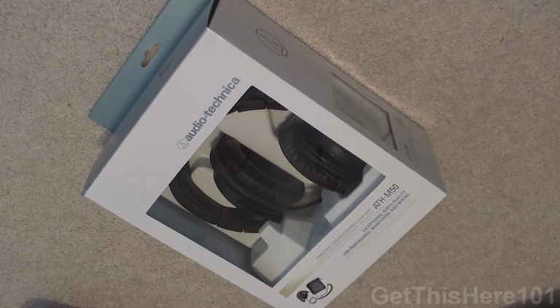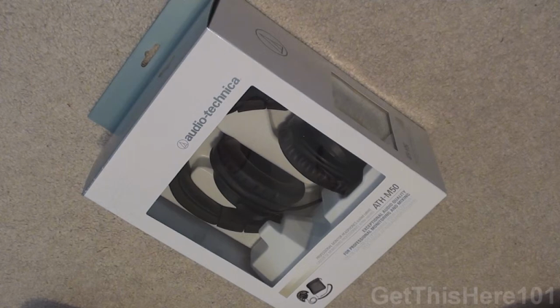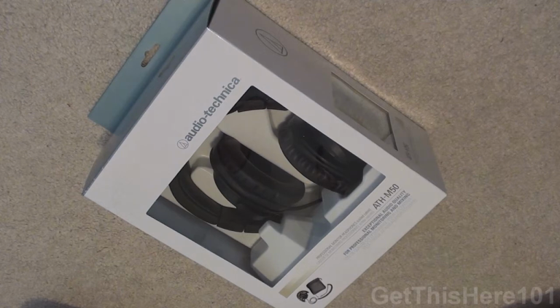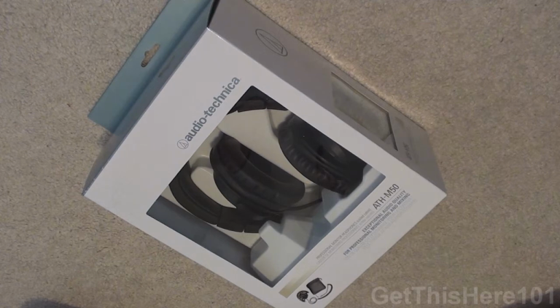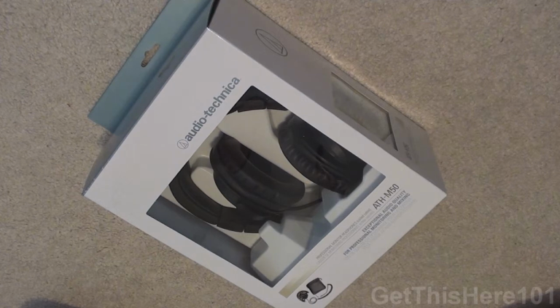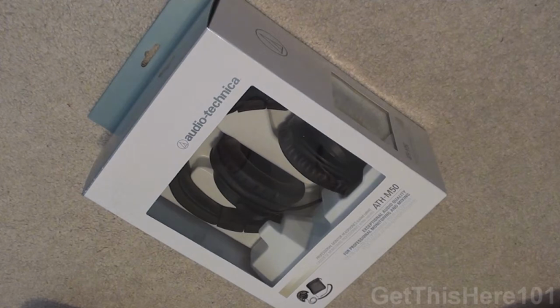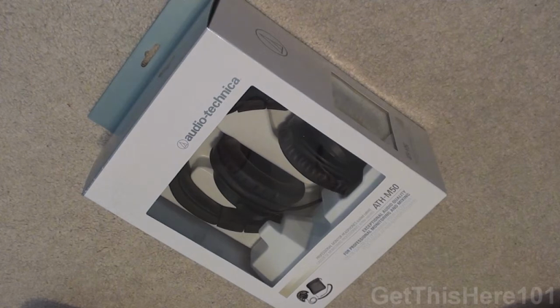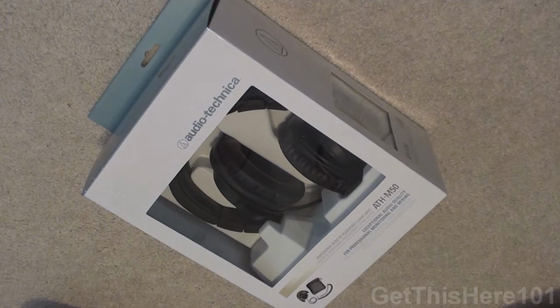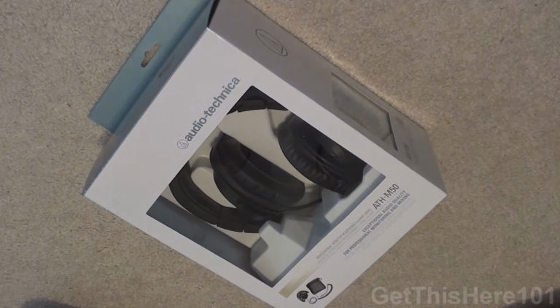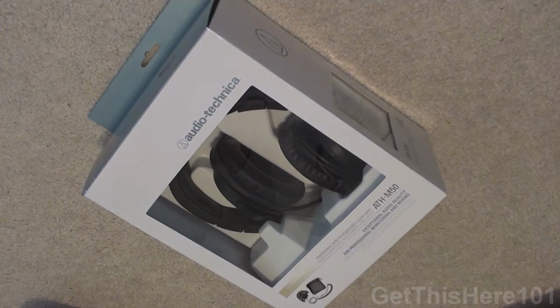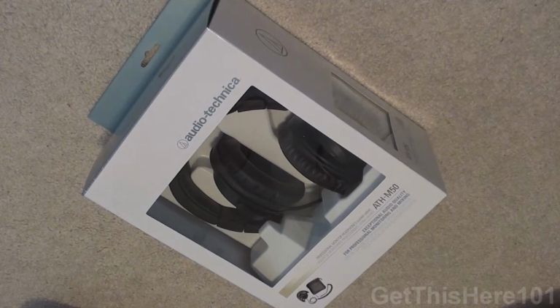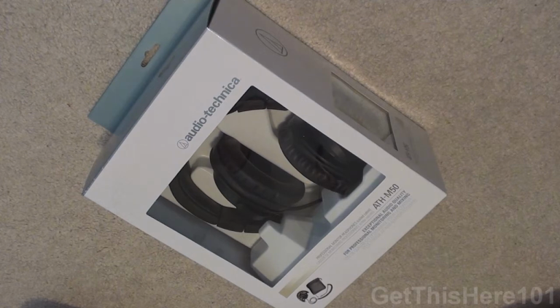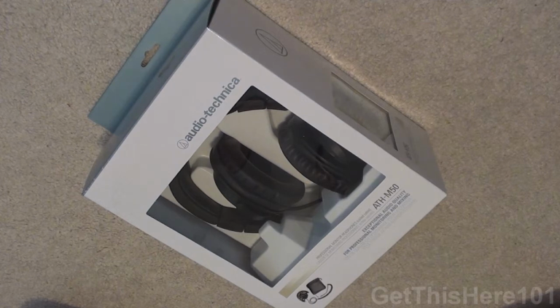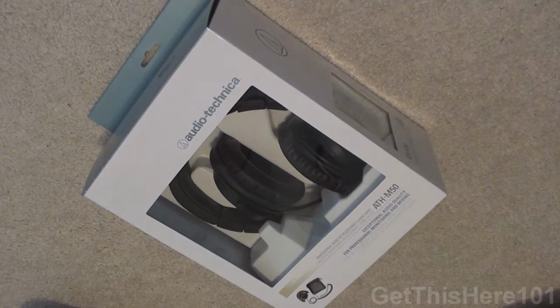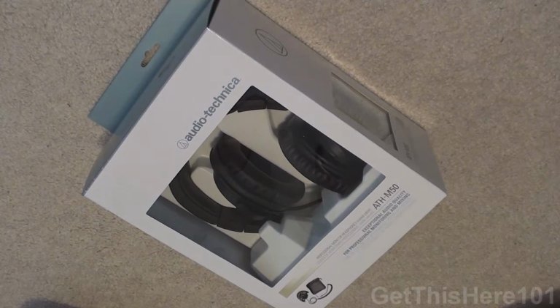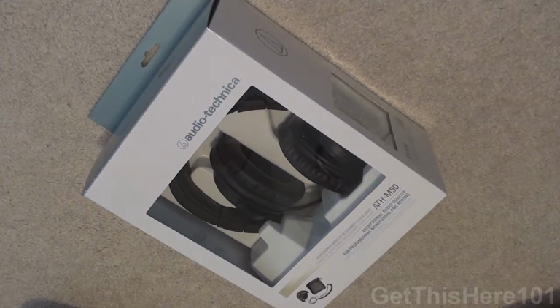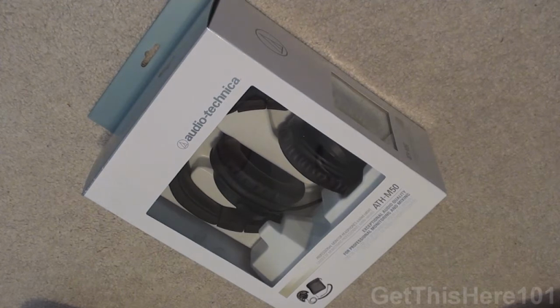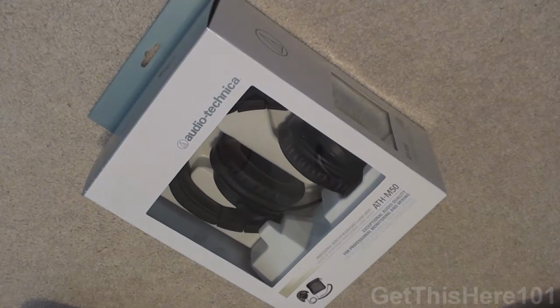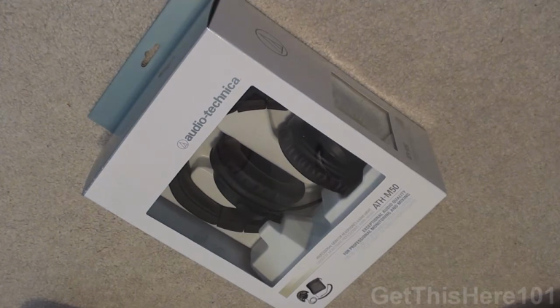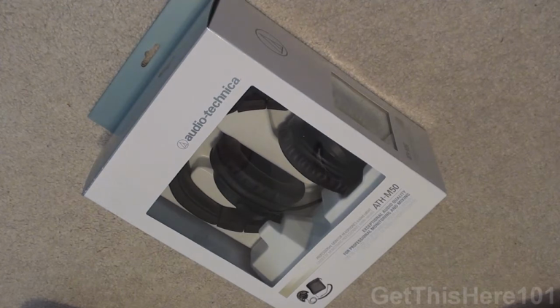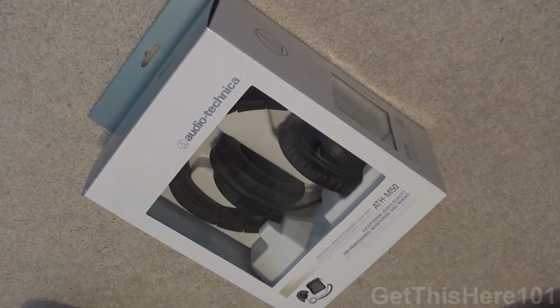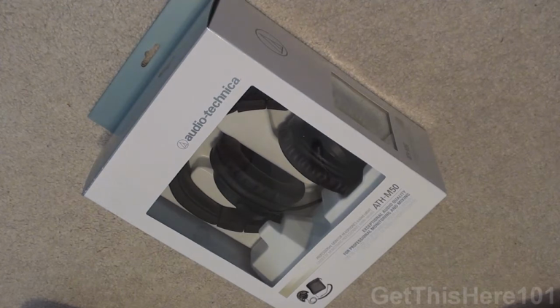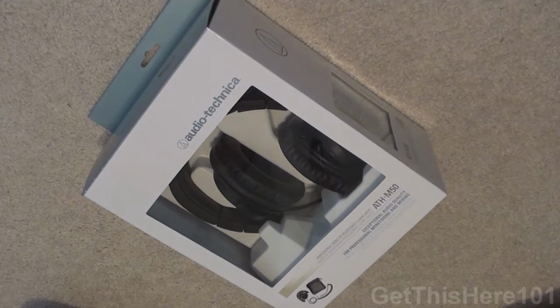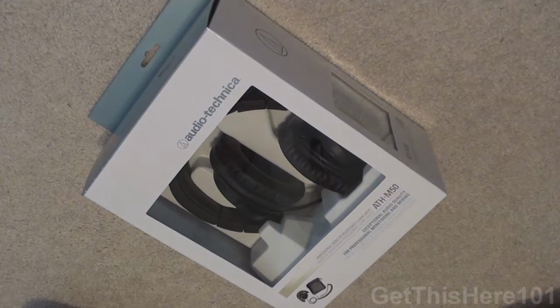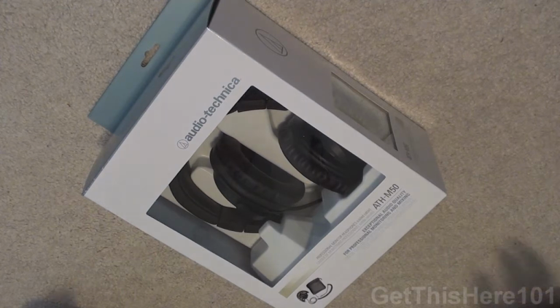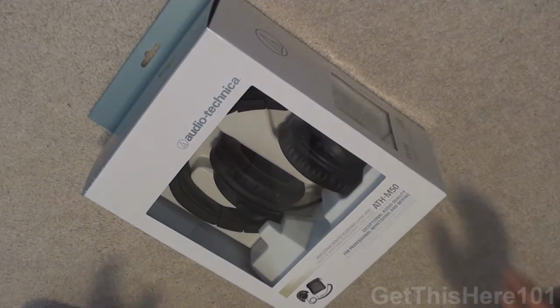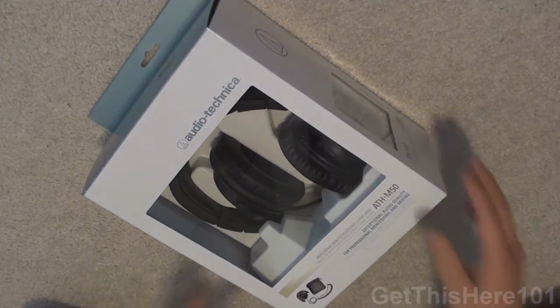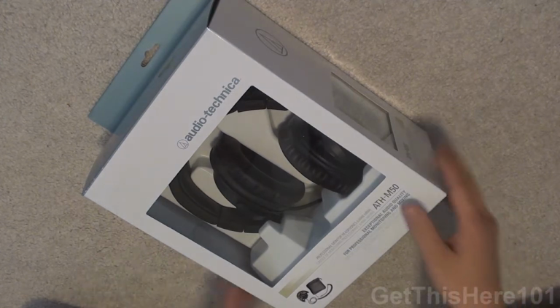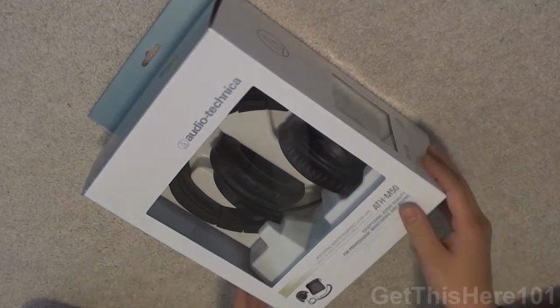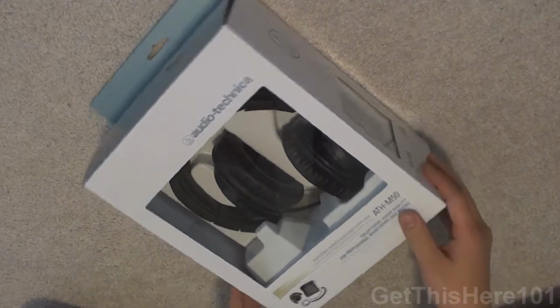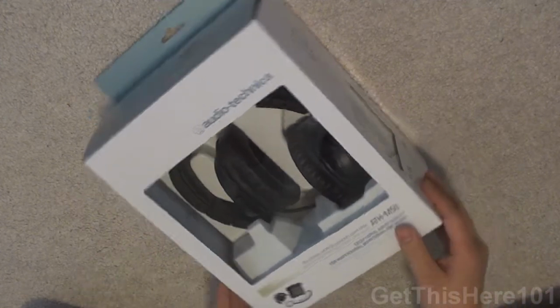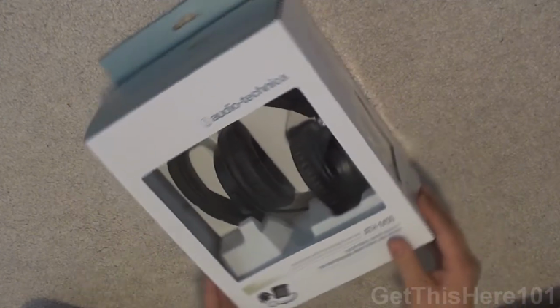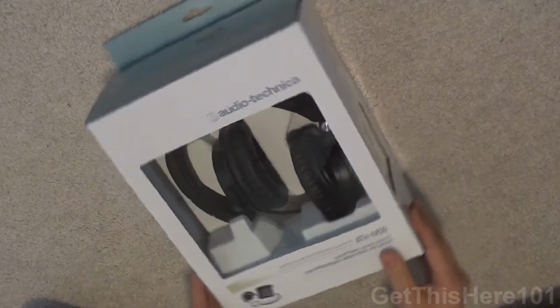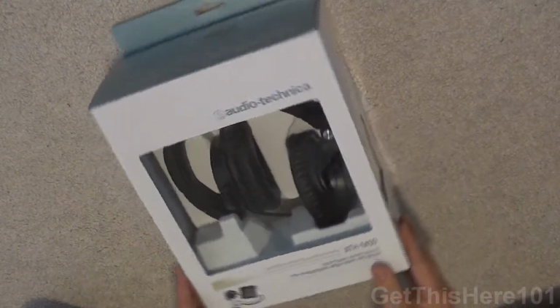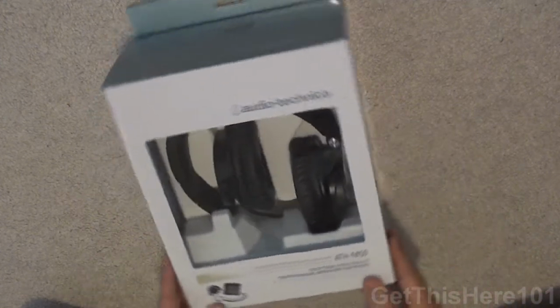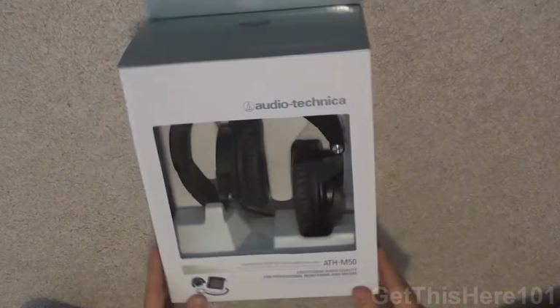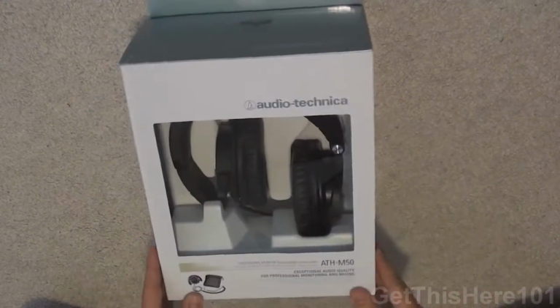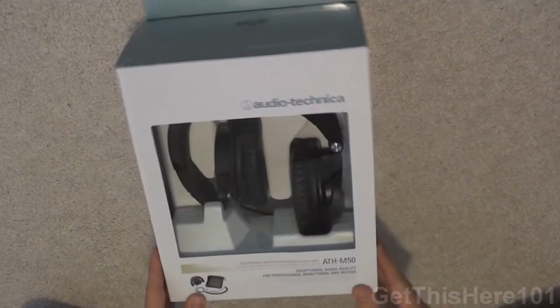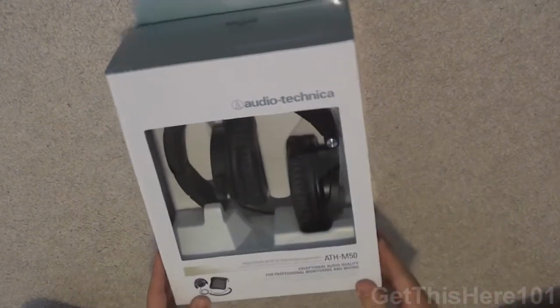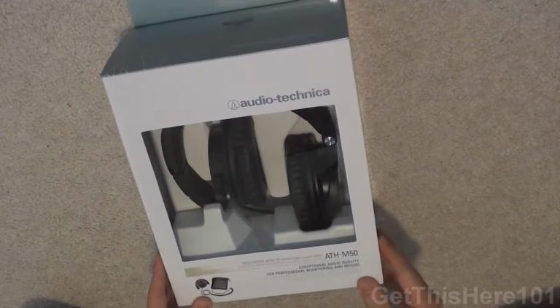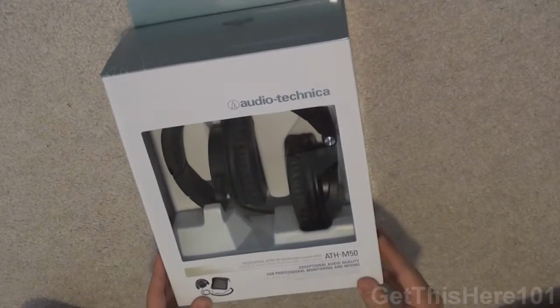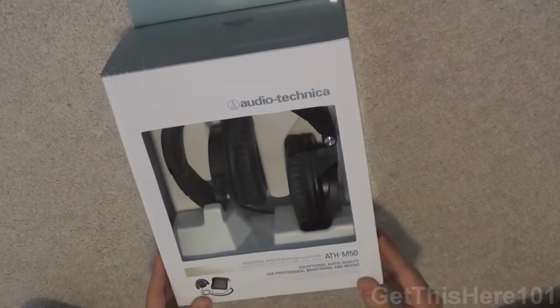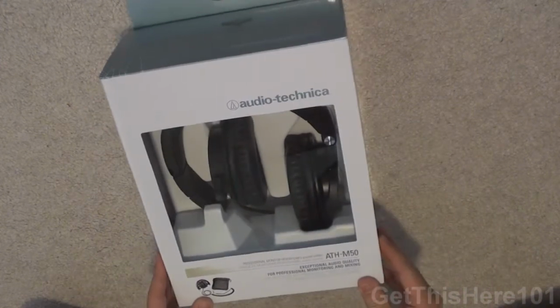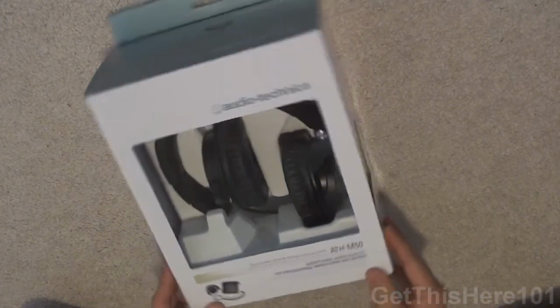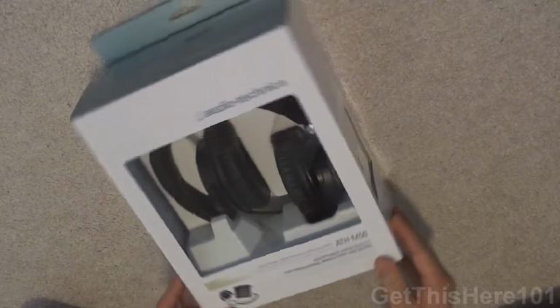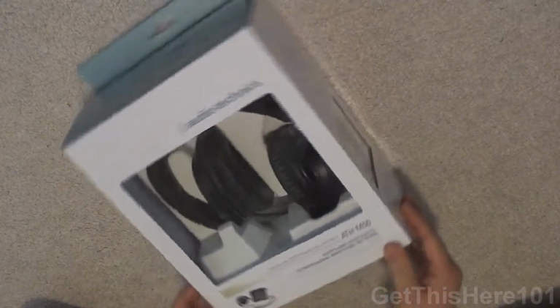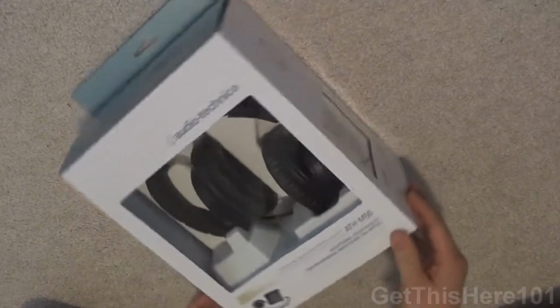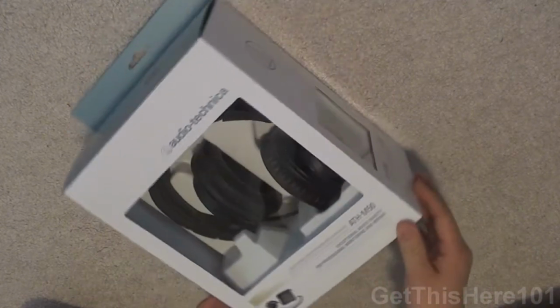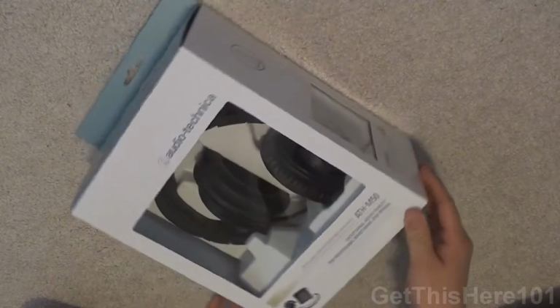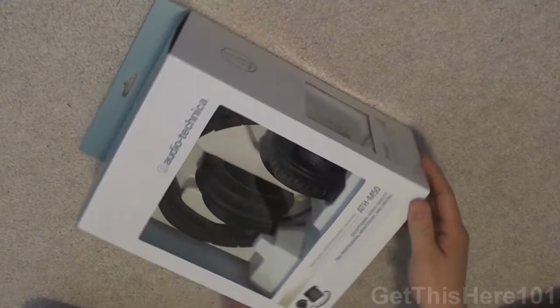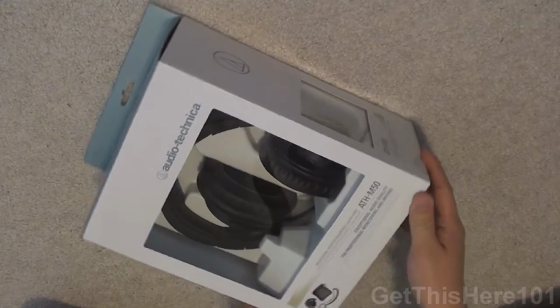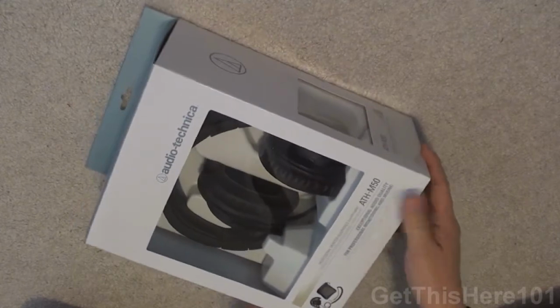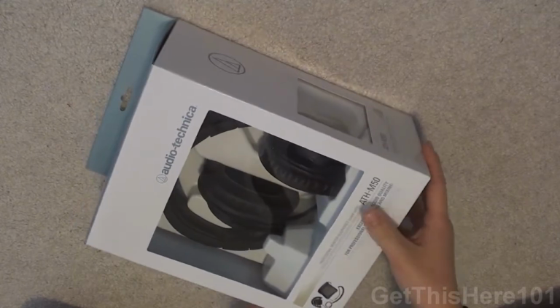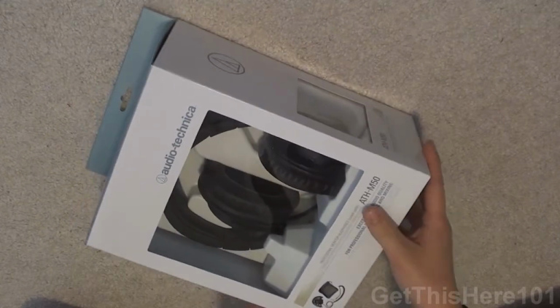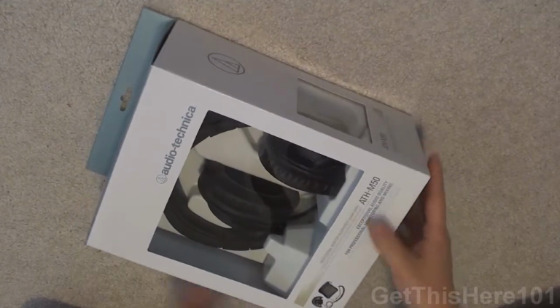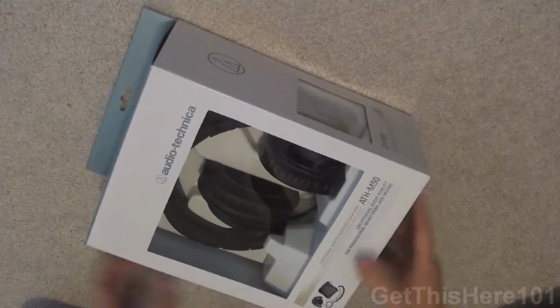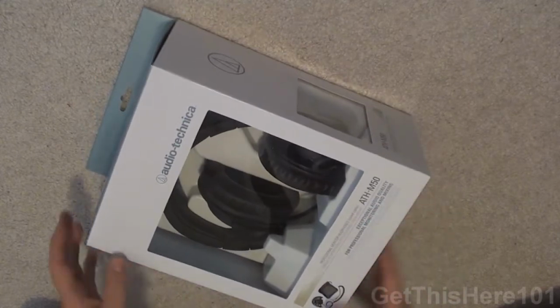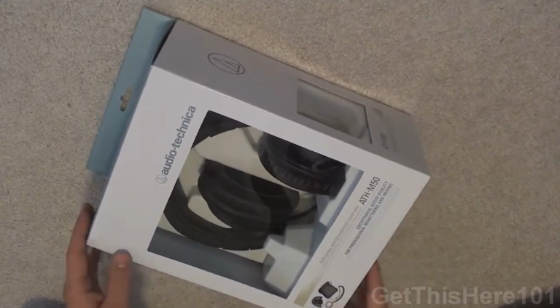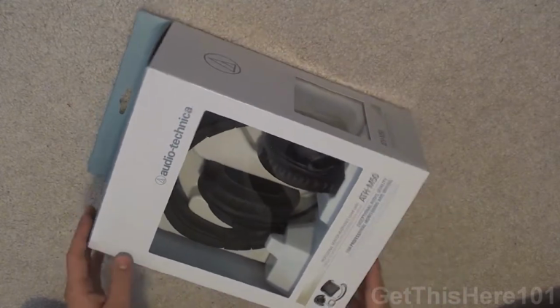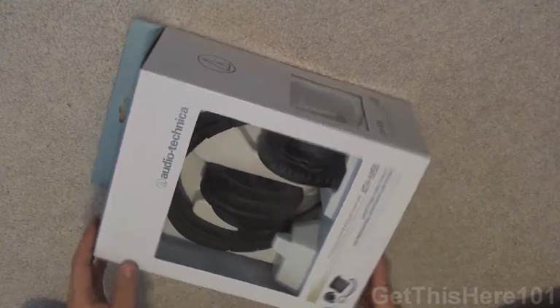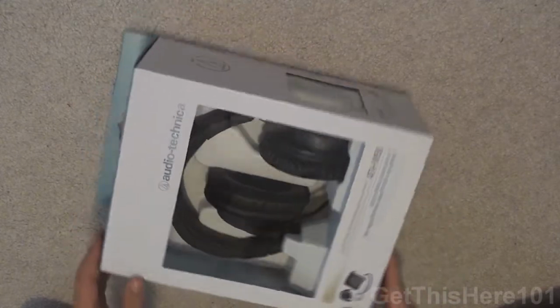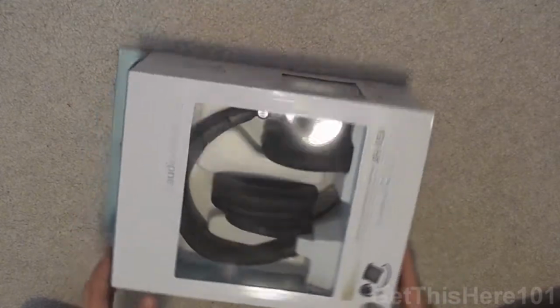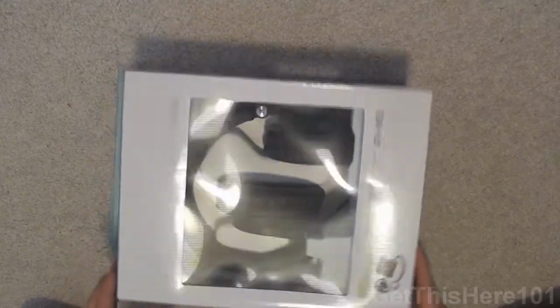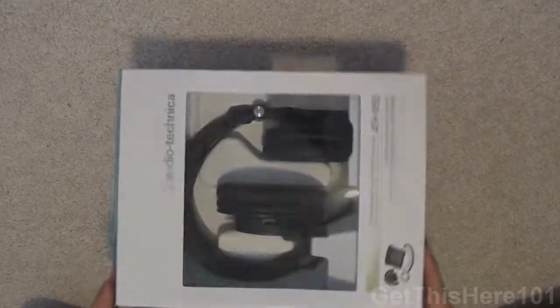Hey YouTube, it's a good day today, and today we're going to be unboxing the Audio-Technica ATH-M50s.